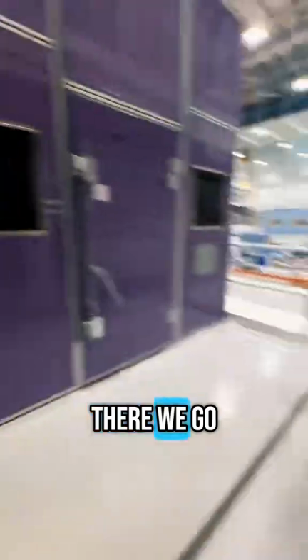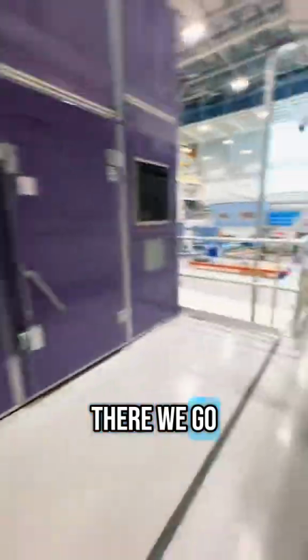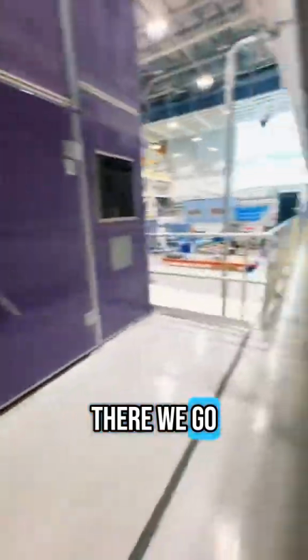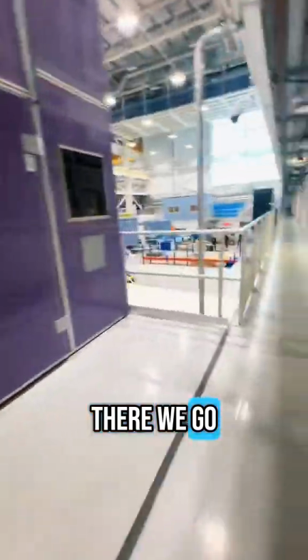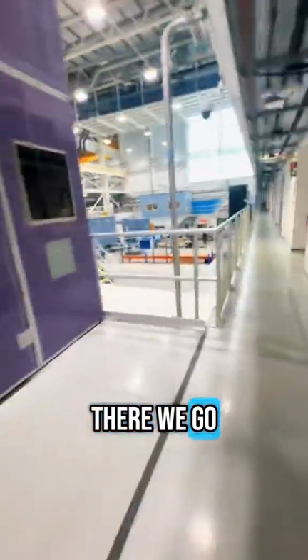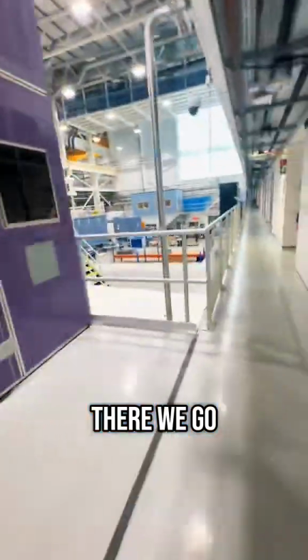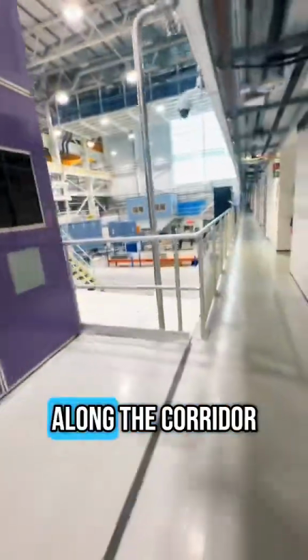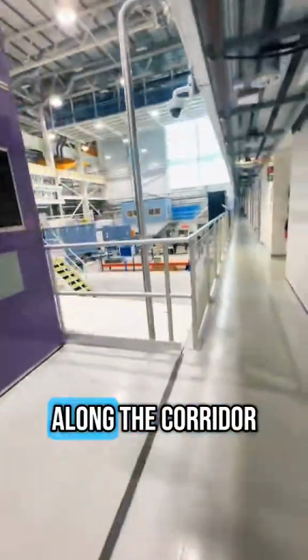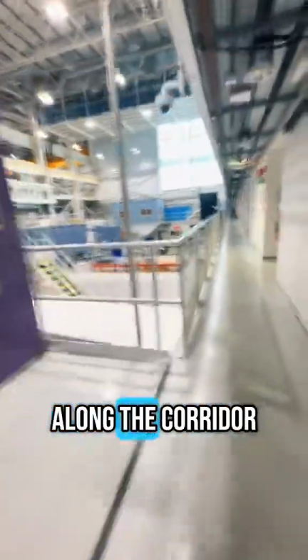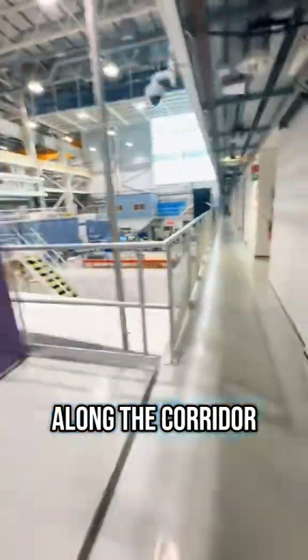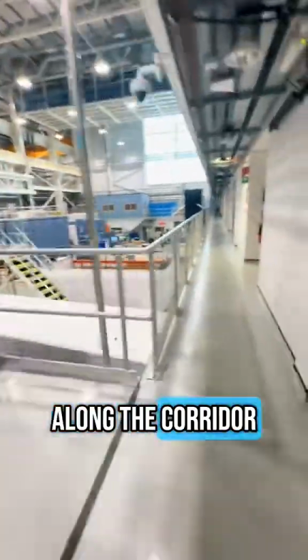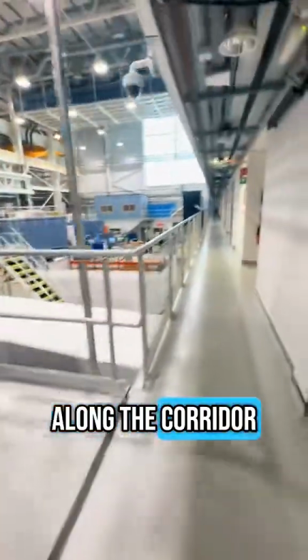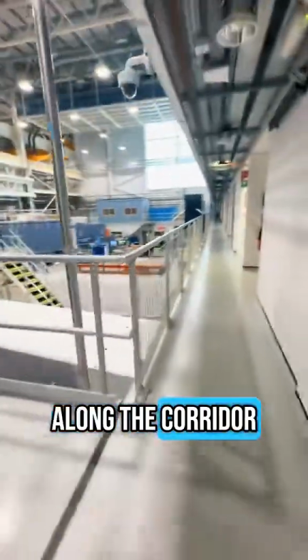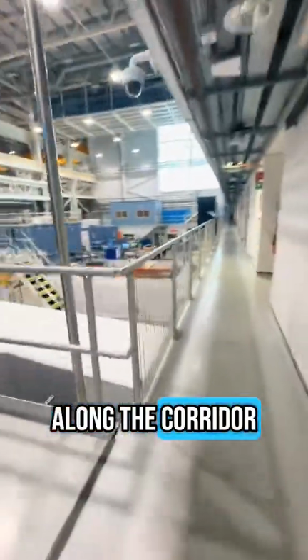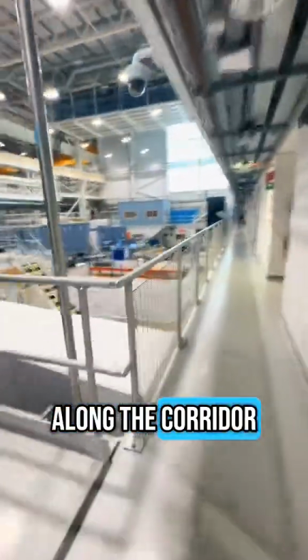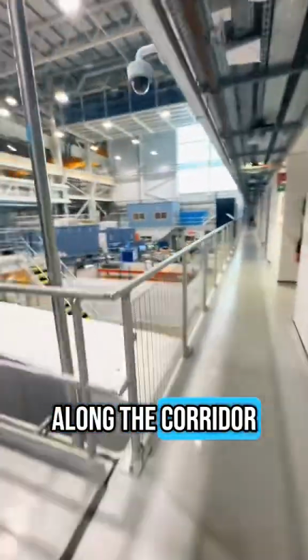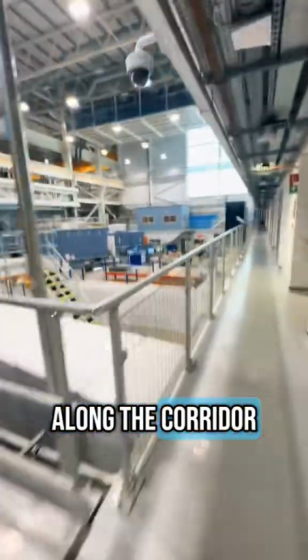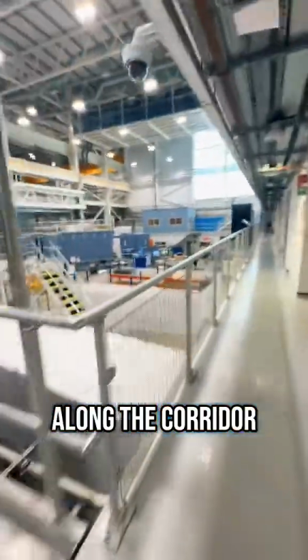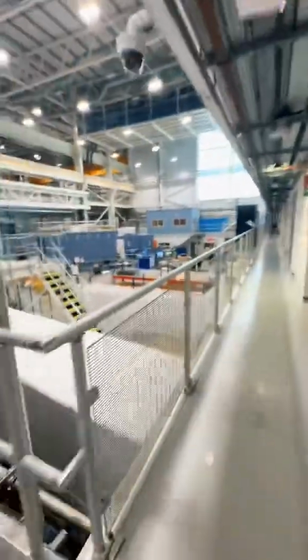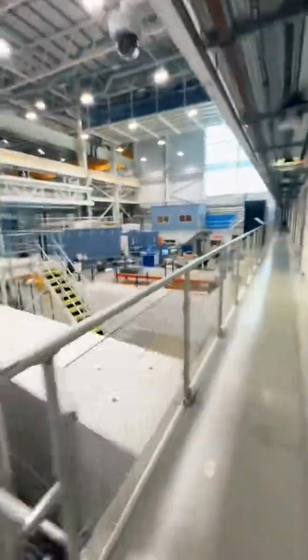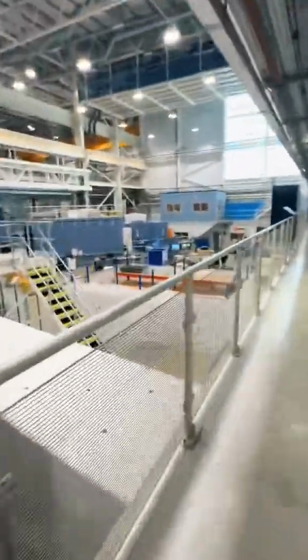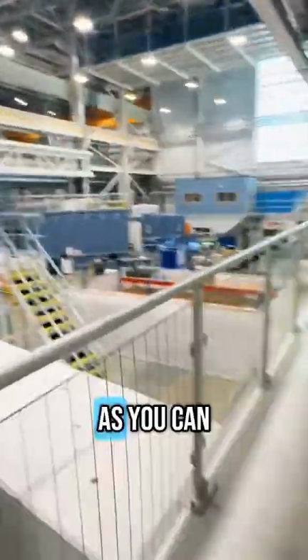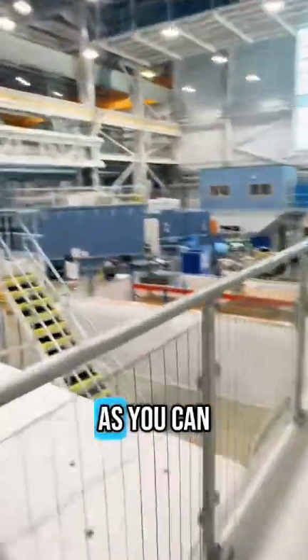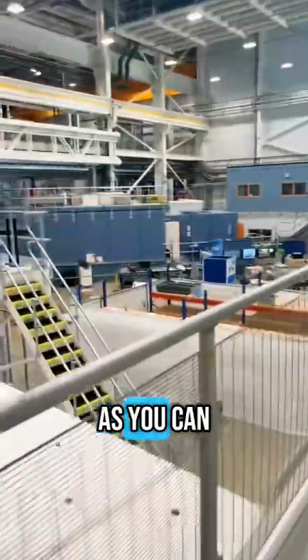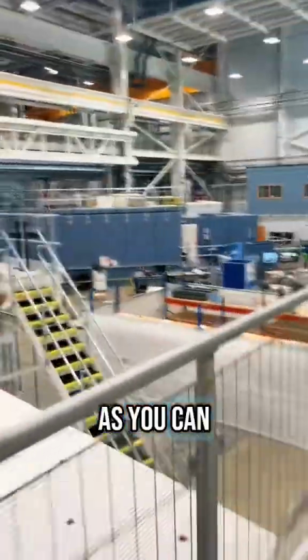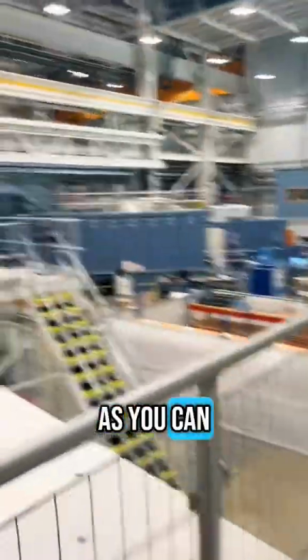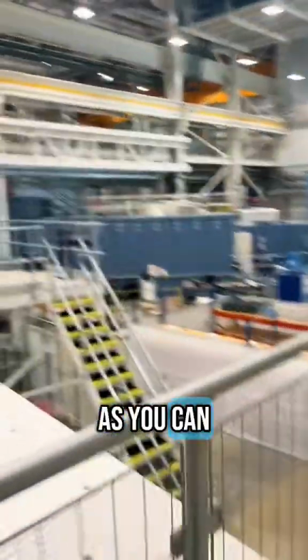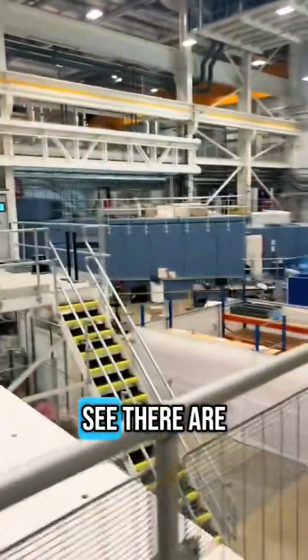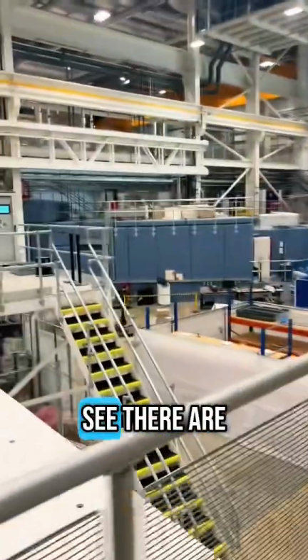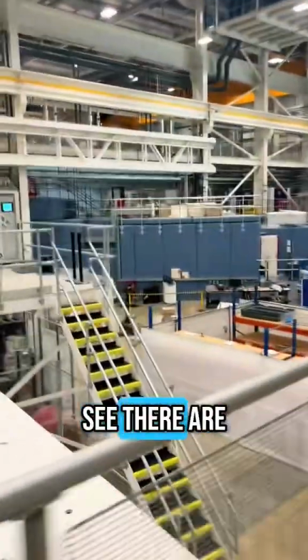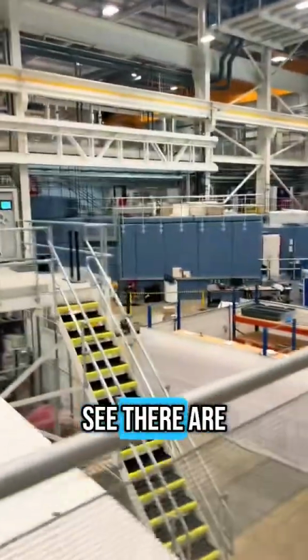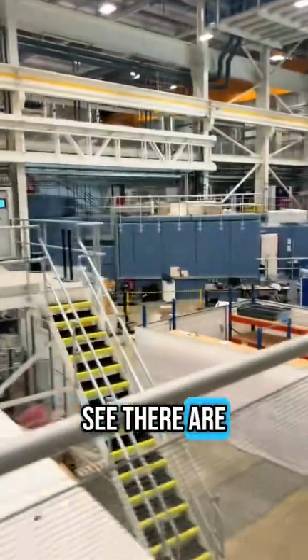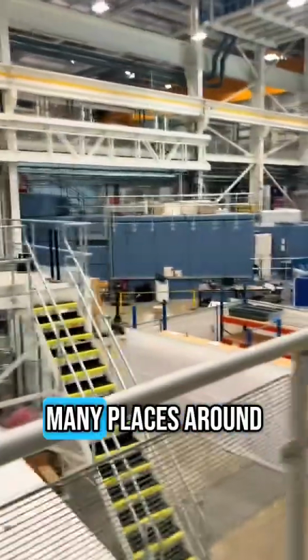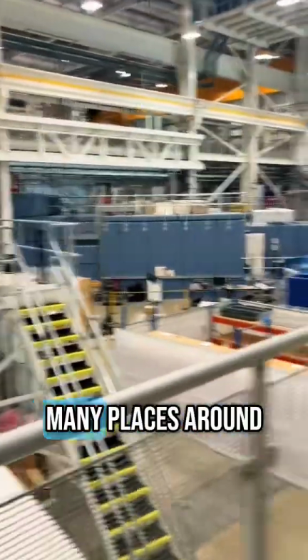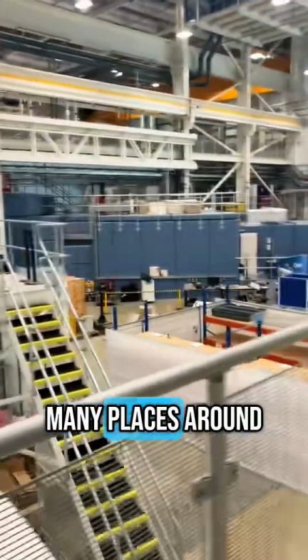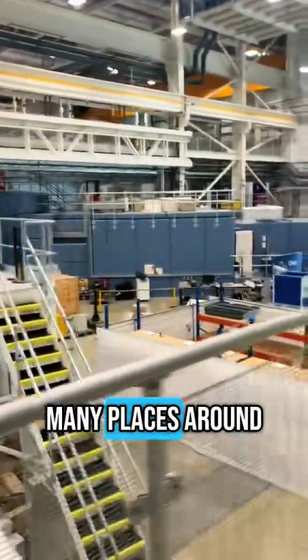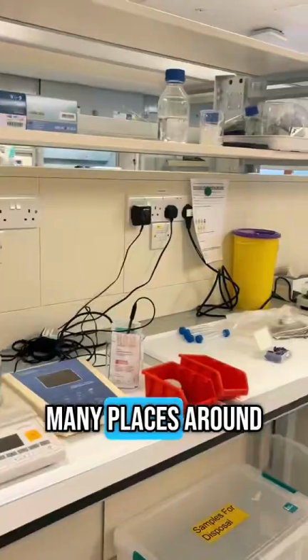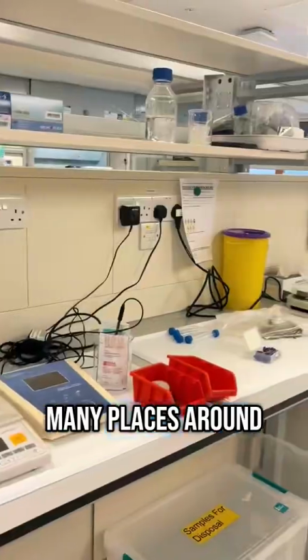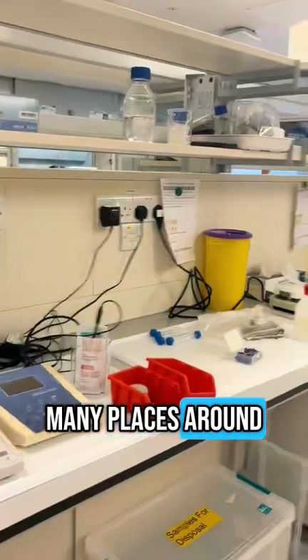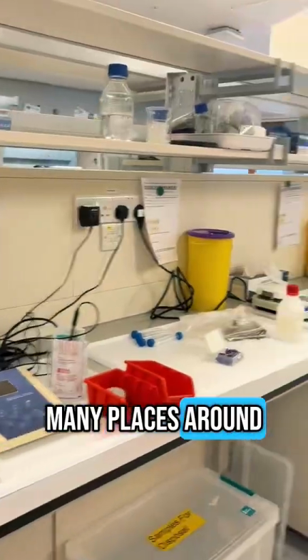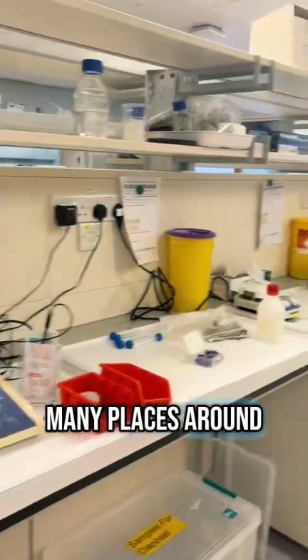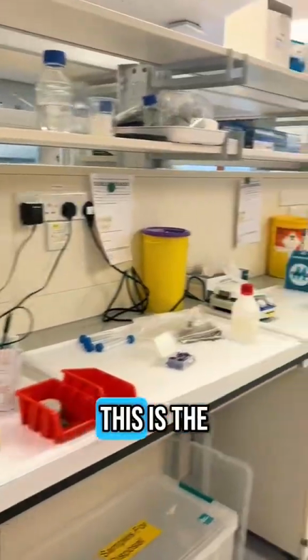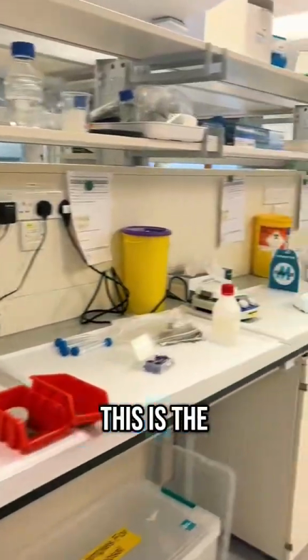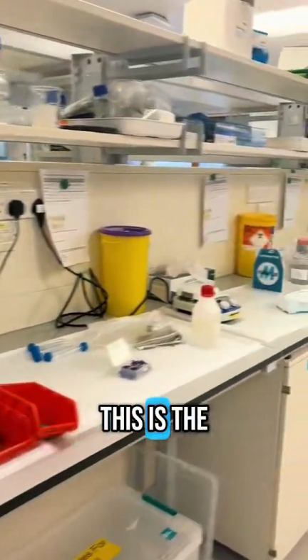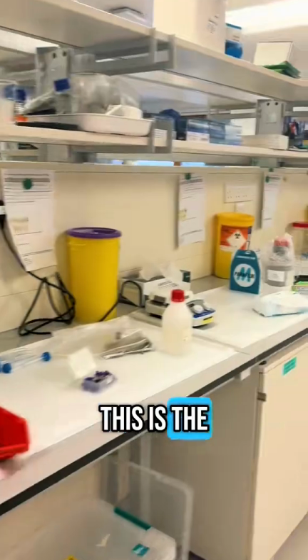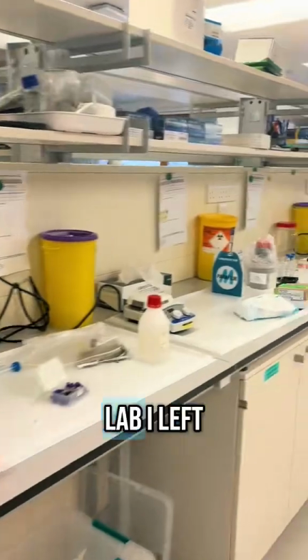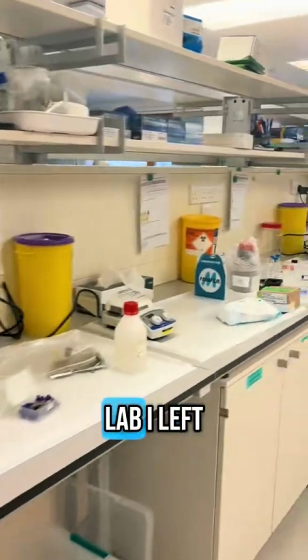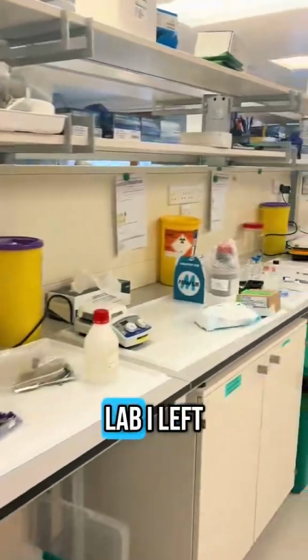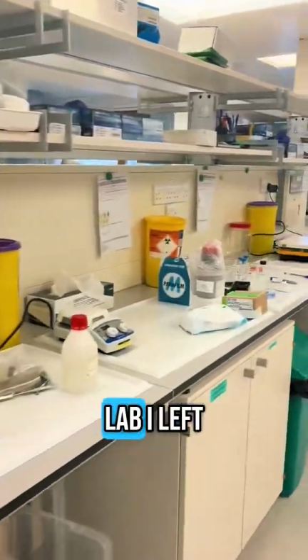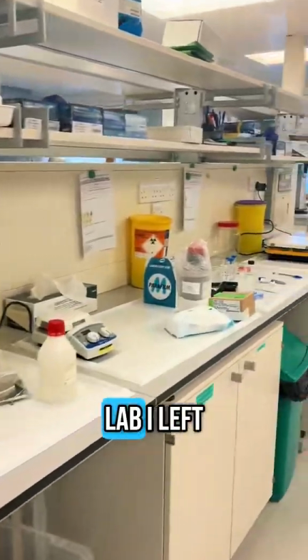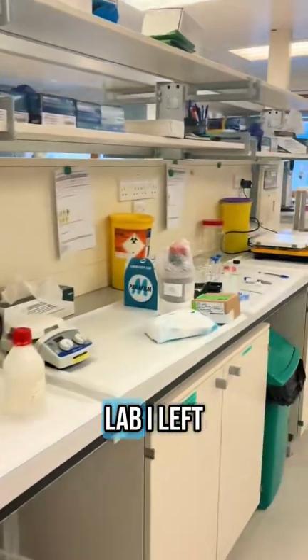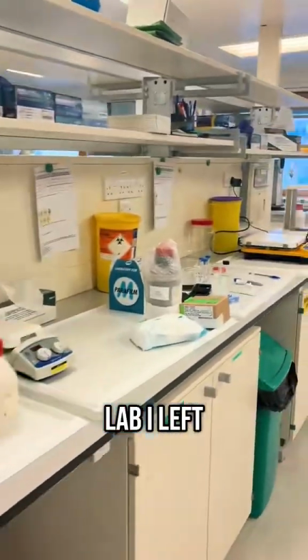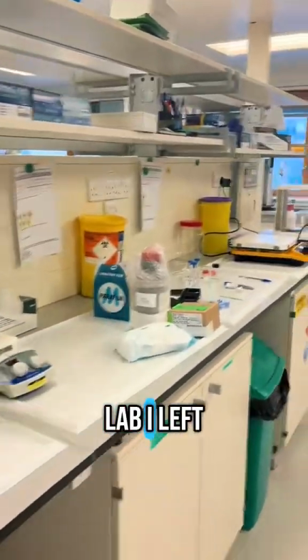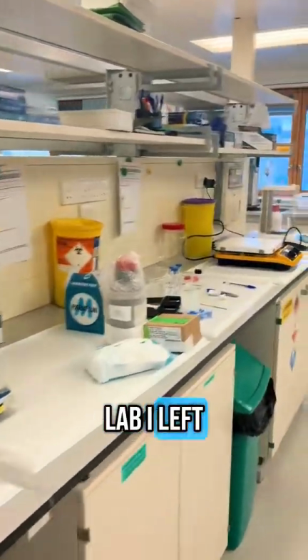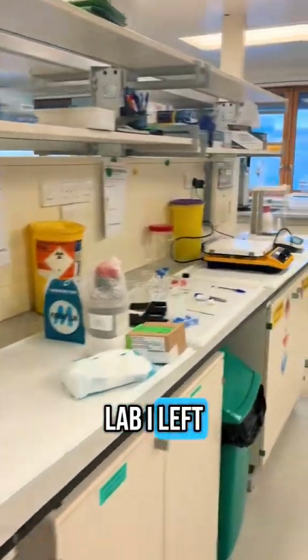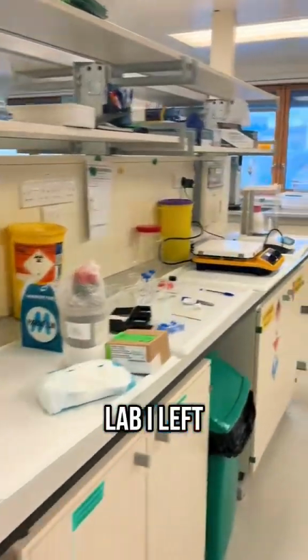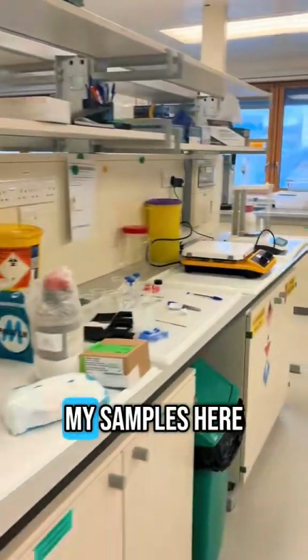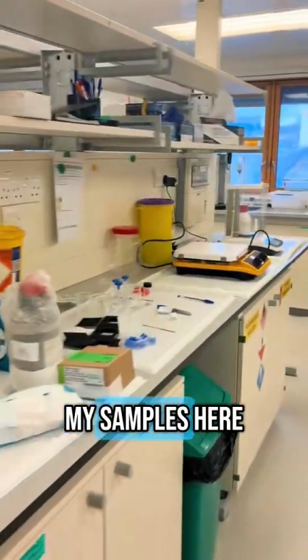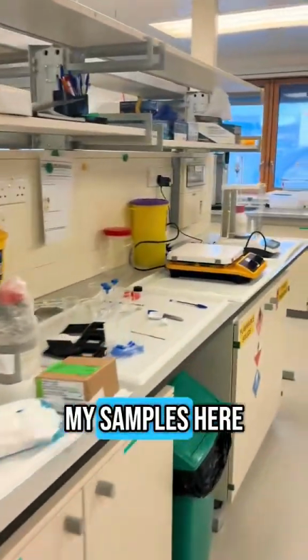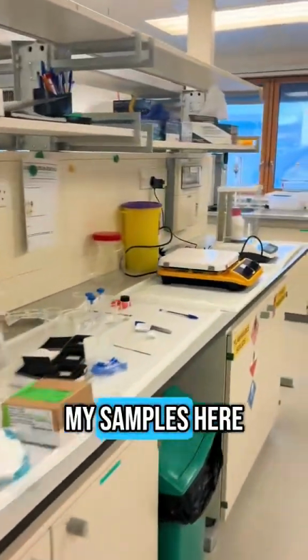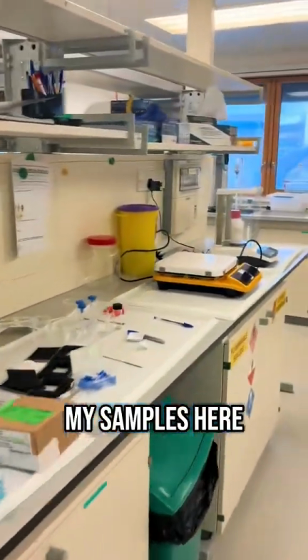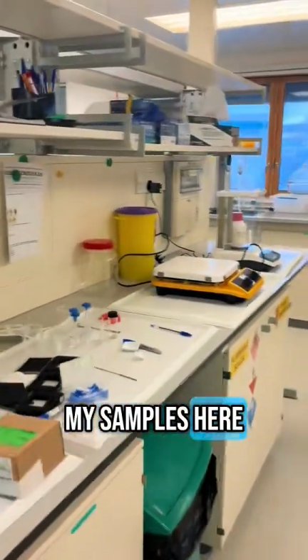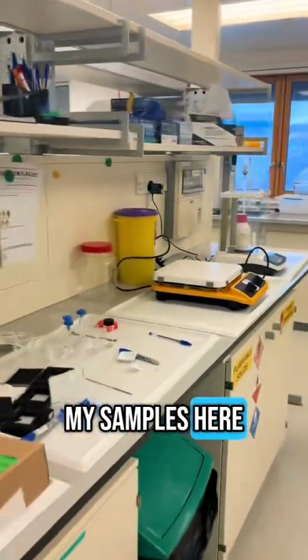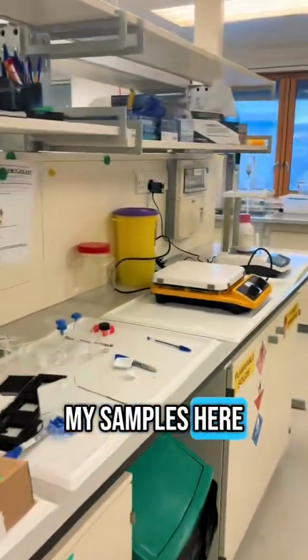We go along the corridor. As you can see there are many places around. This is the lab — I left my samples here.